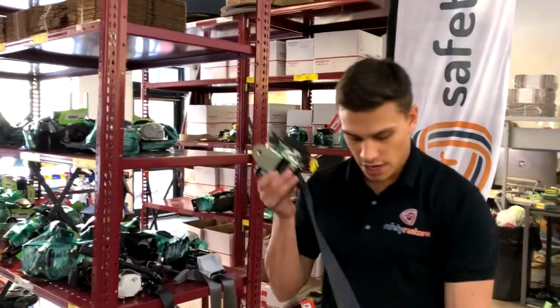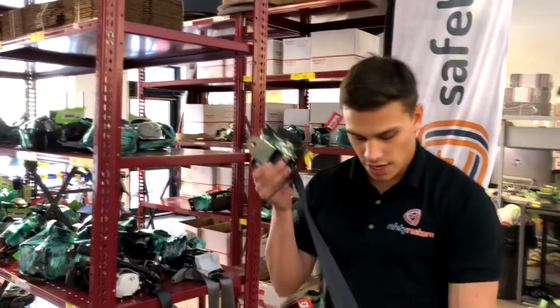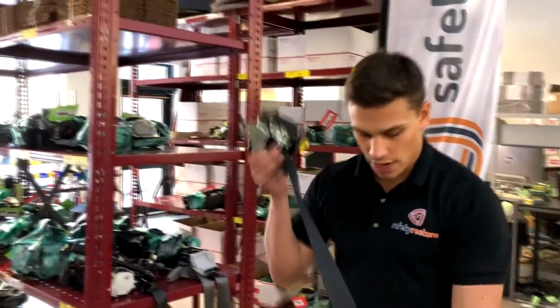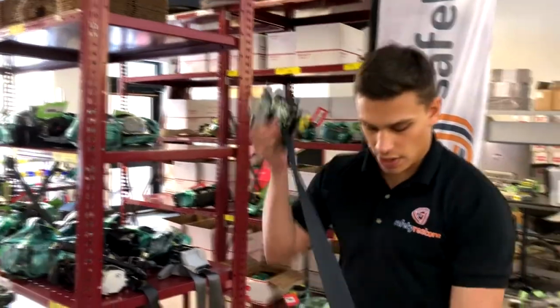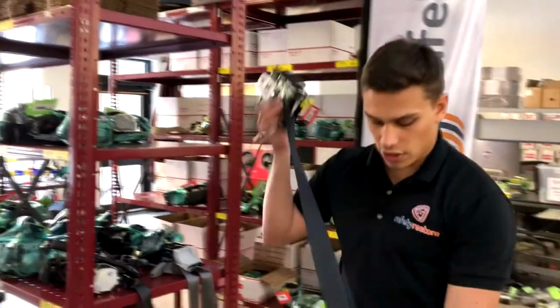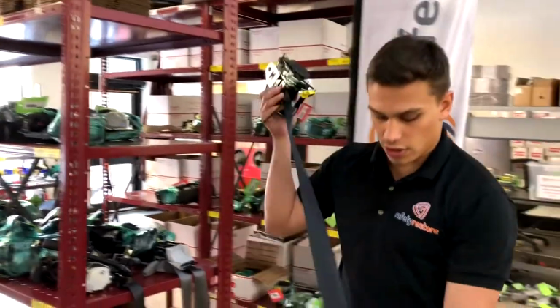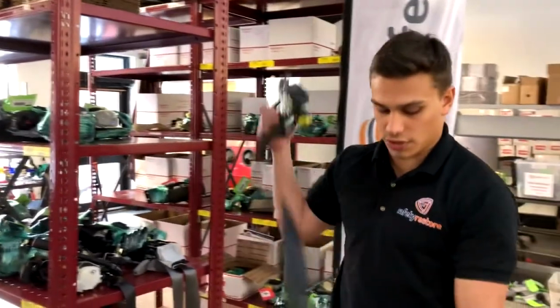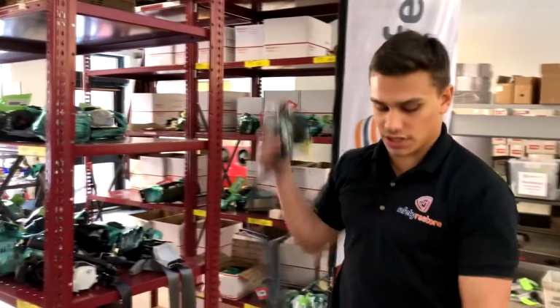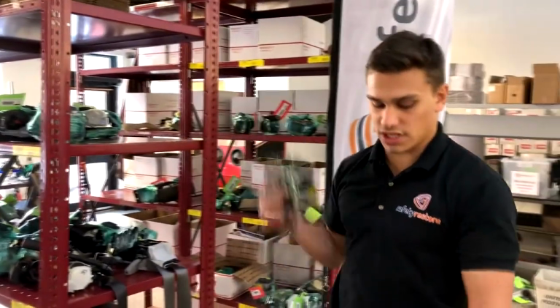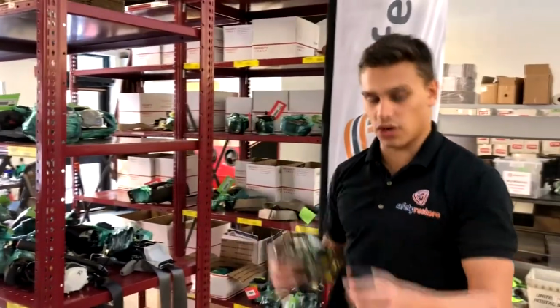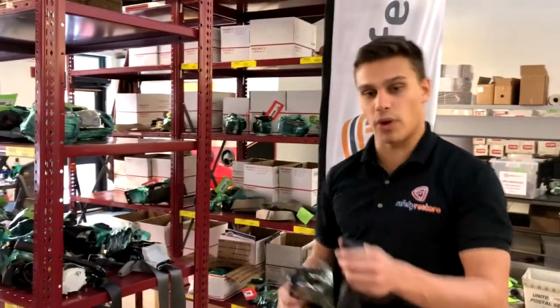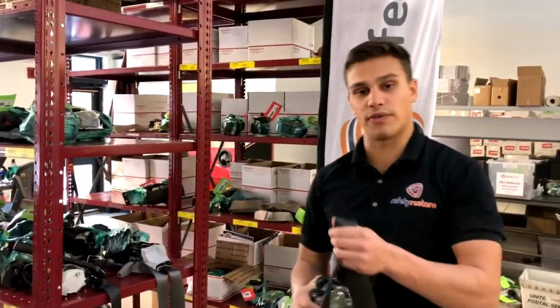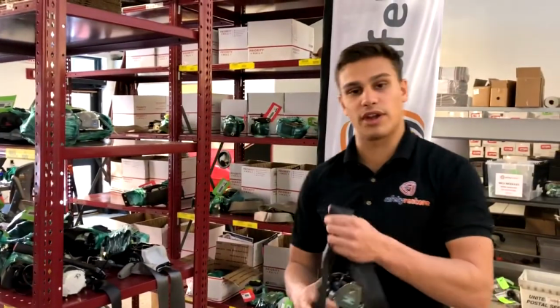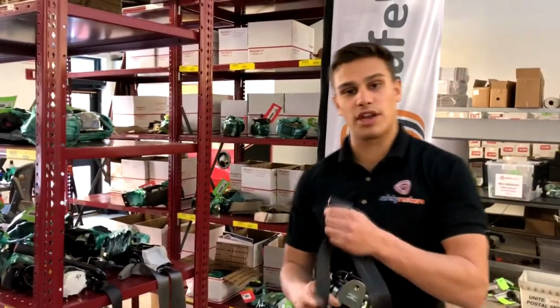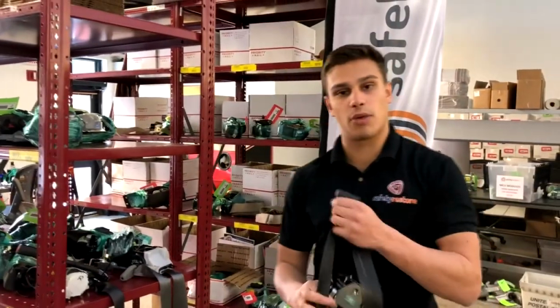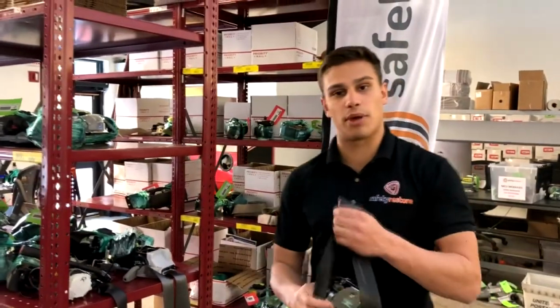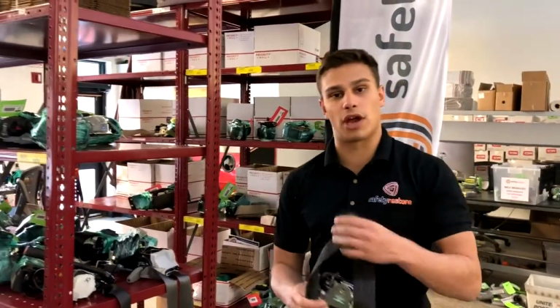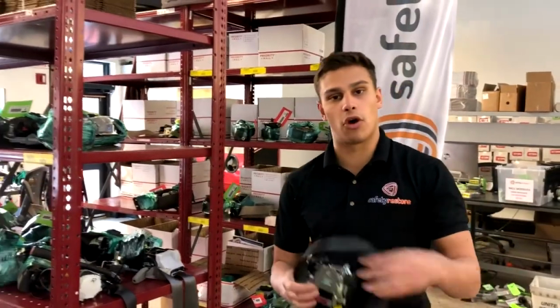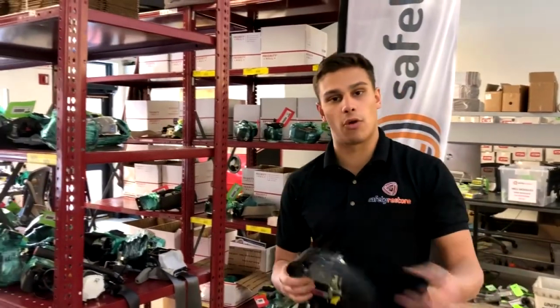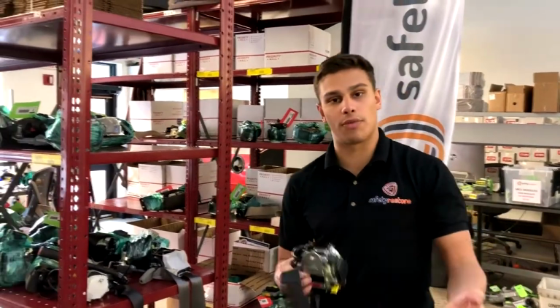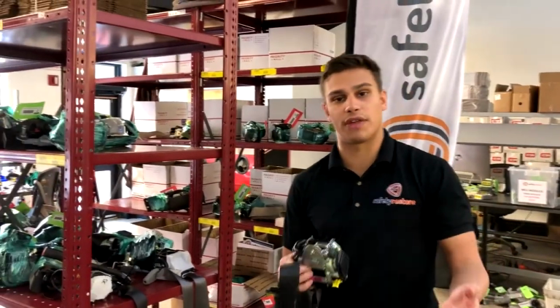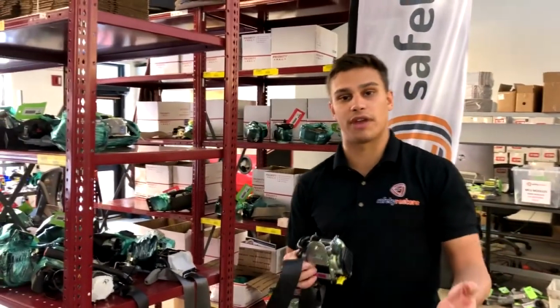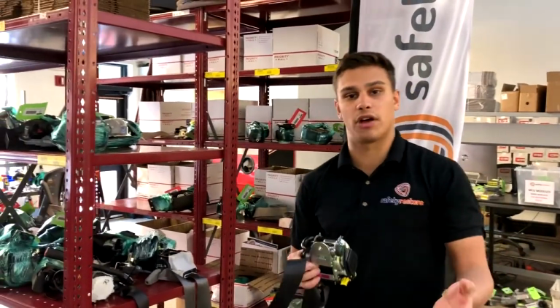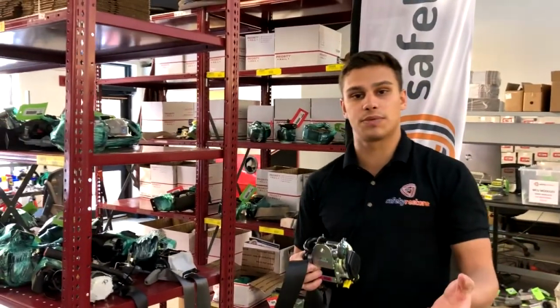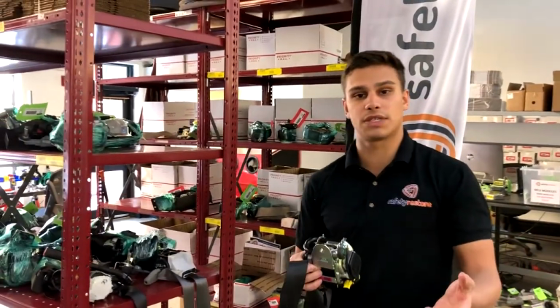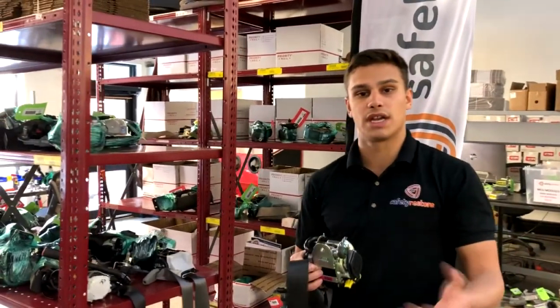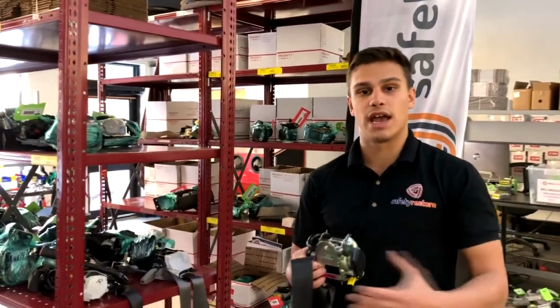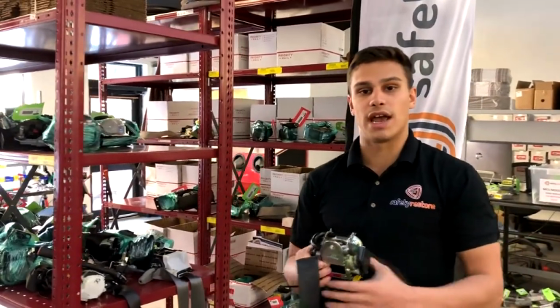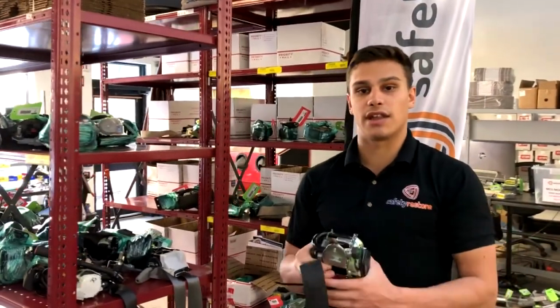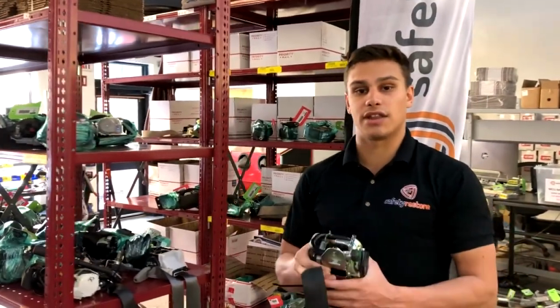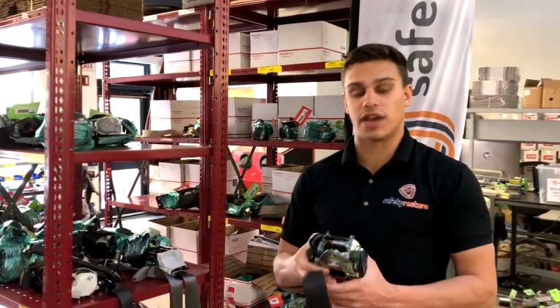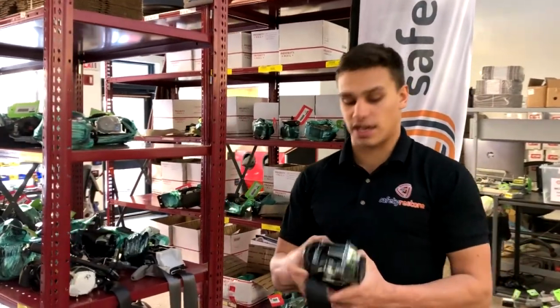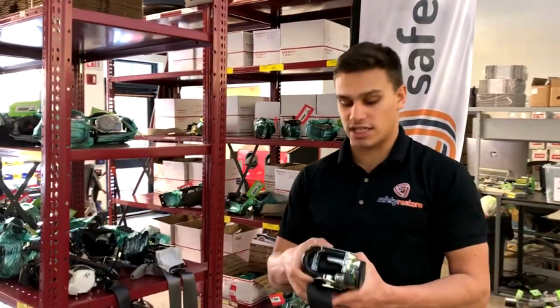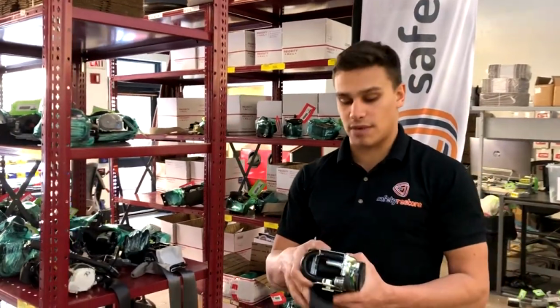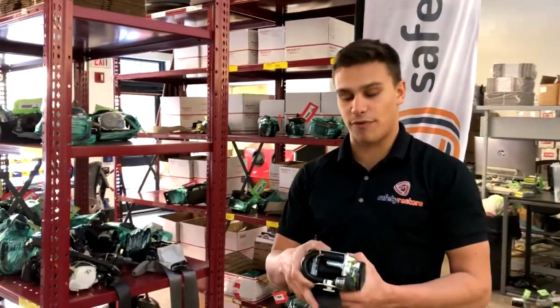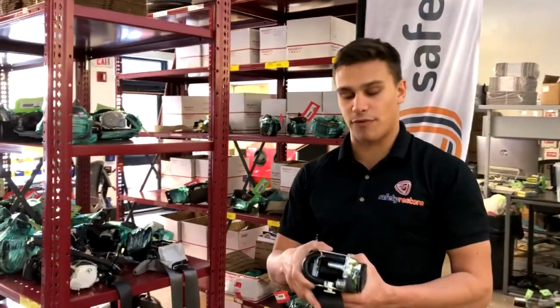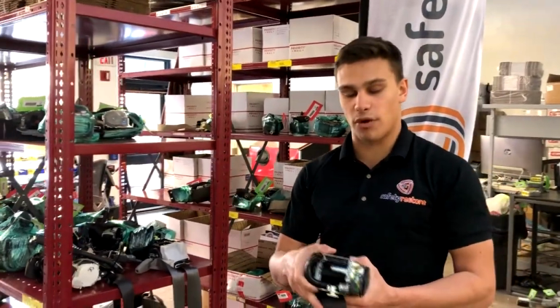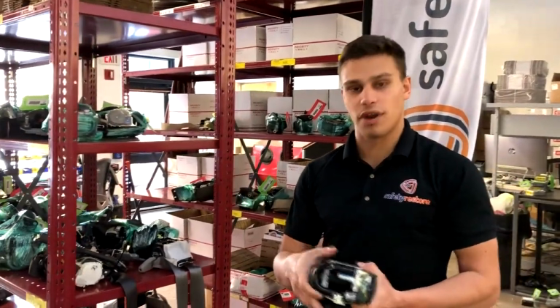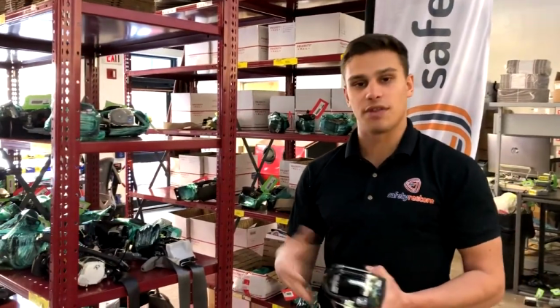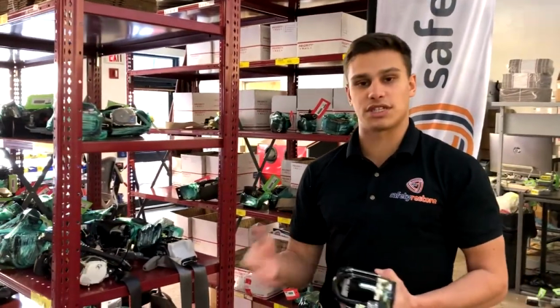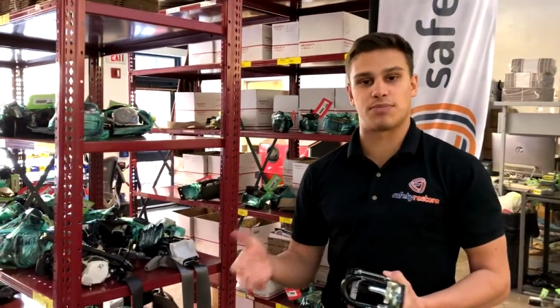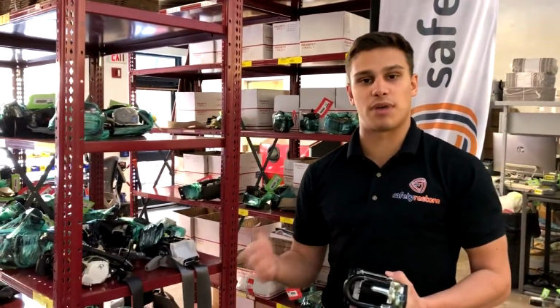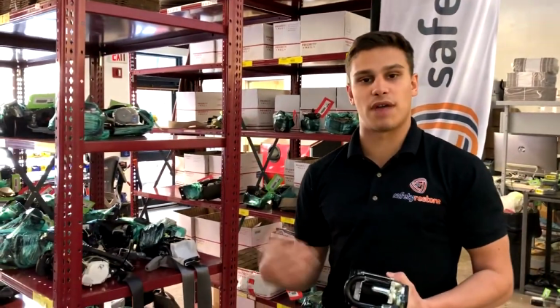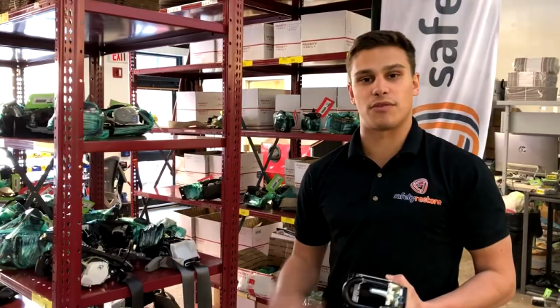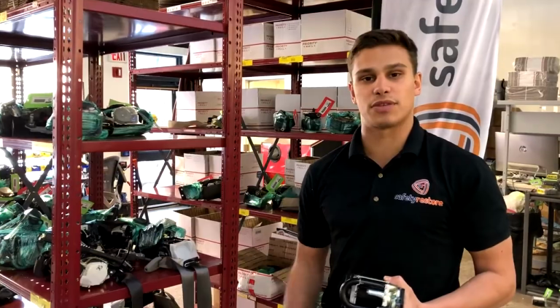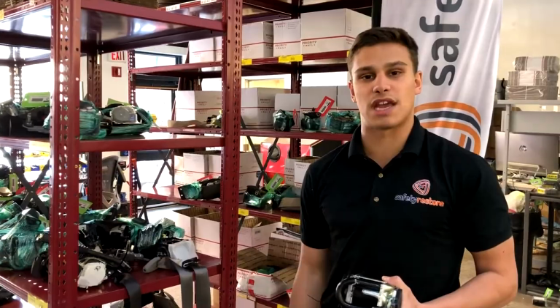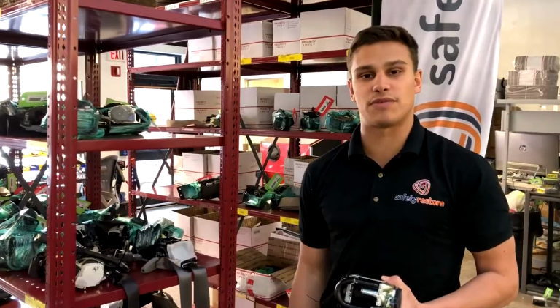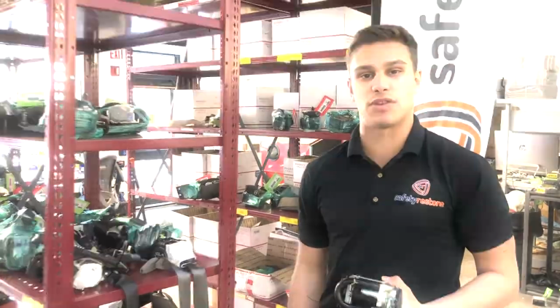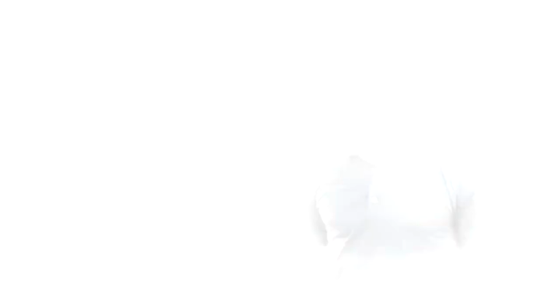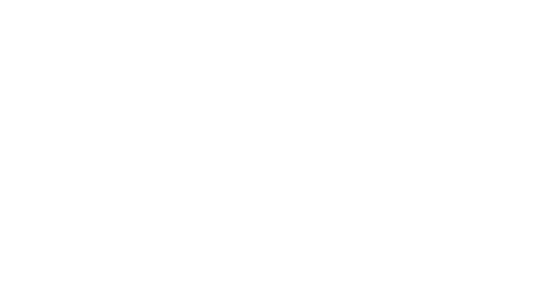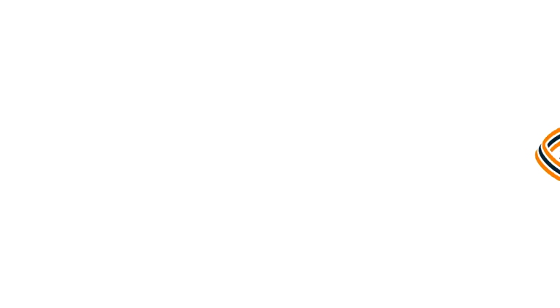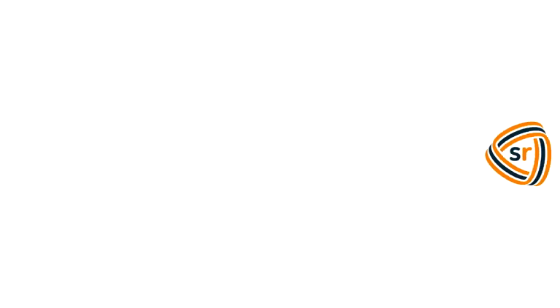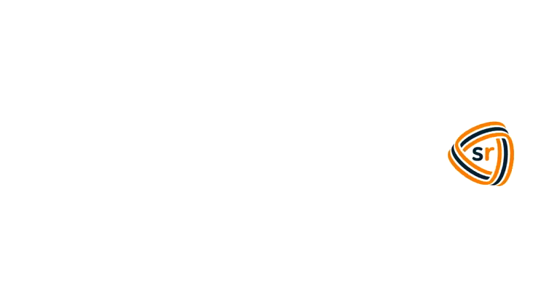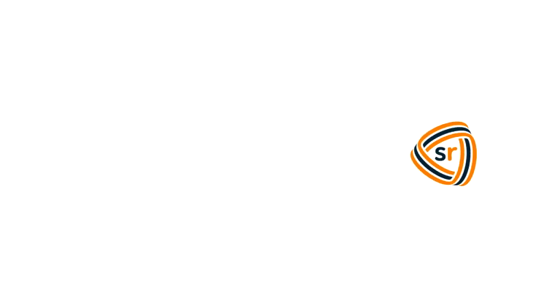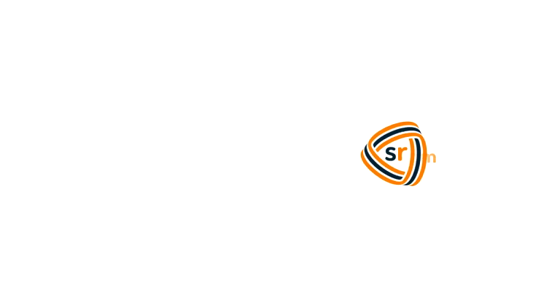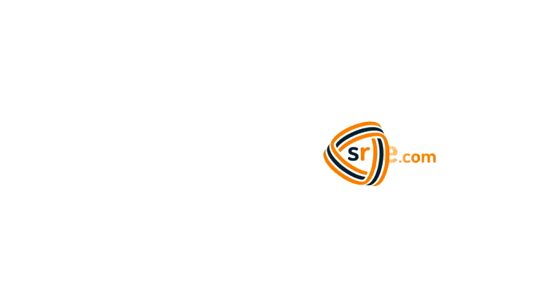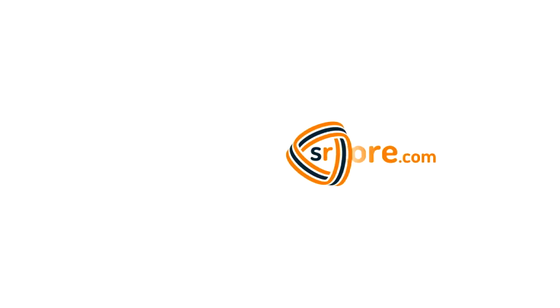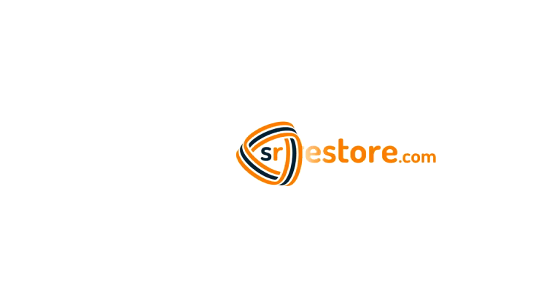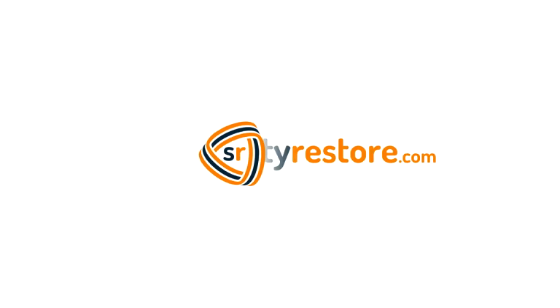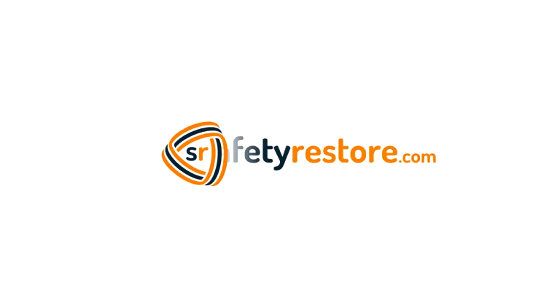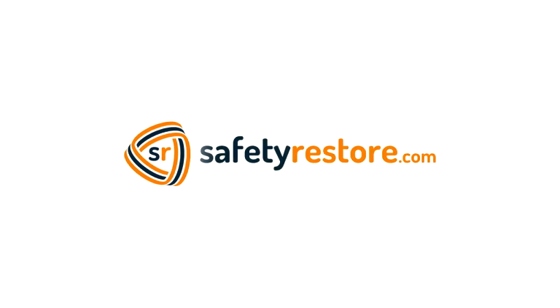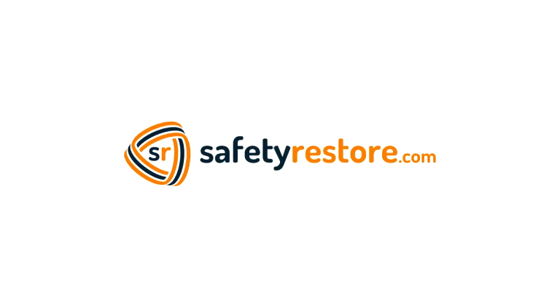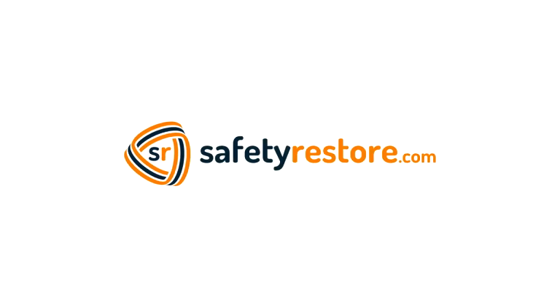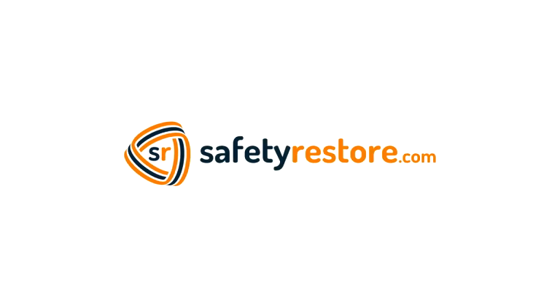Now I know this is a quick video, but I hope that helps. And like I said before, this is Ben from Safety Restore, and I hope you have a great day.